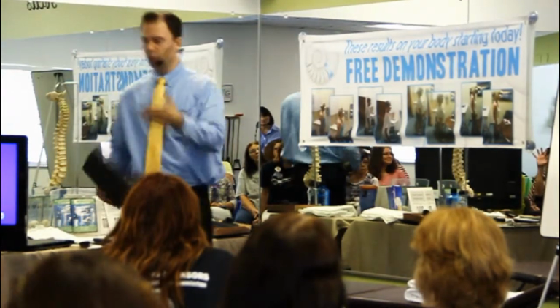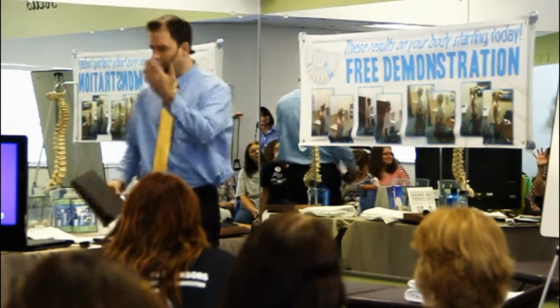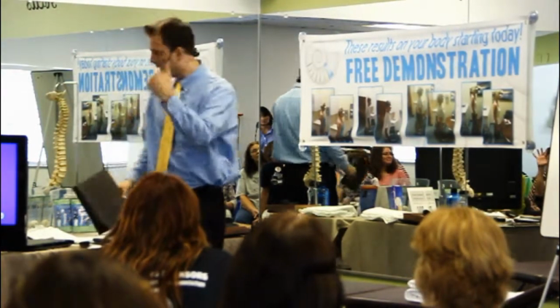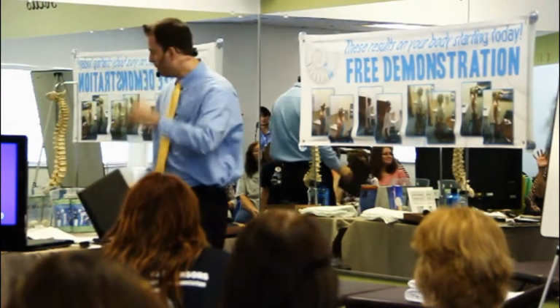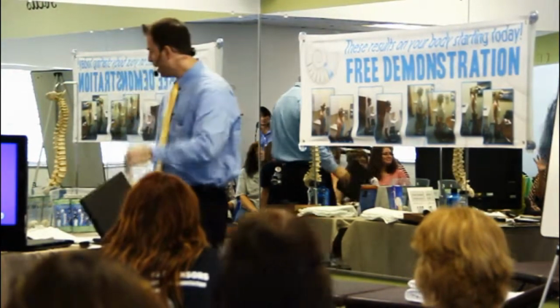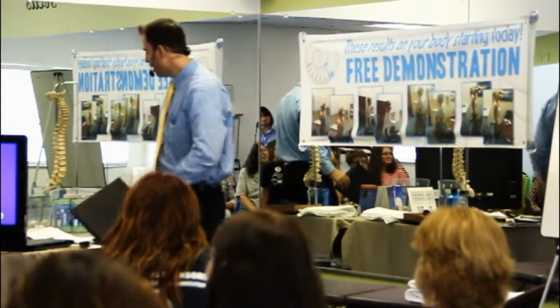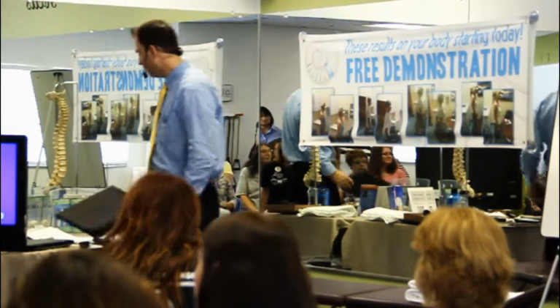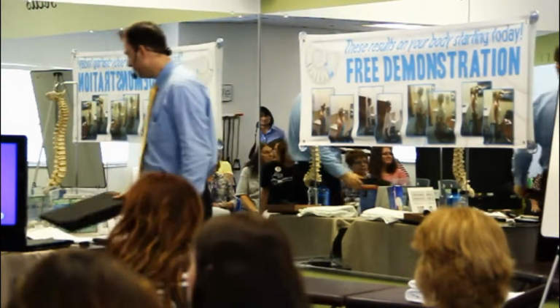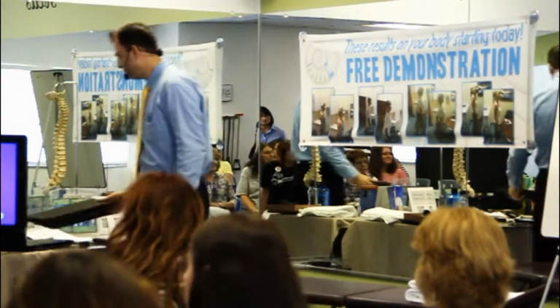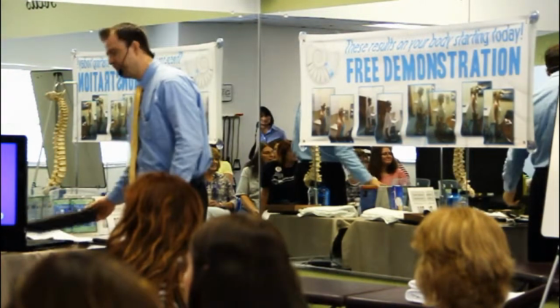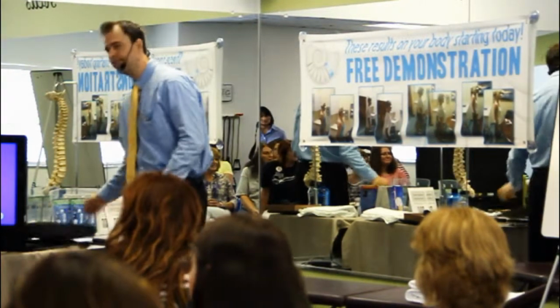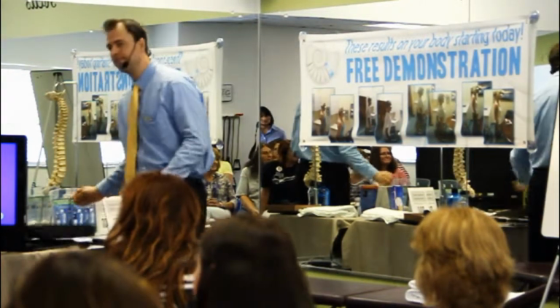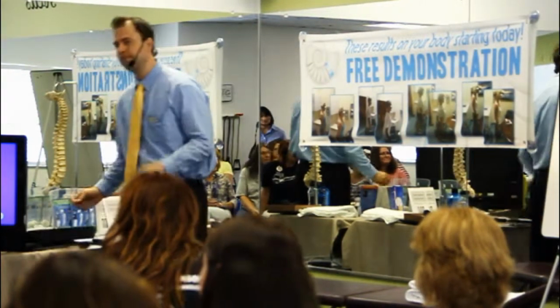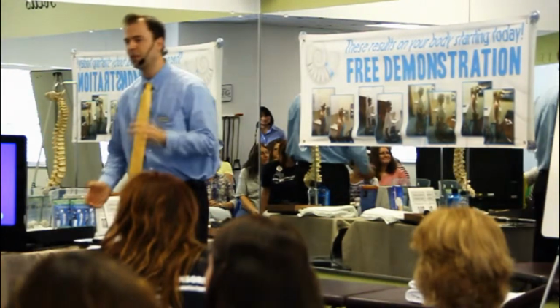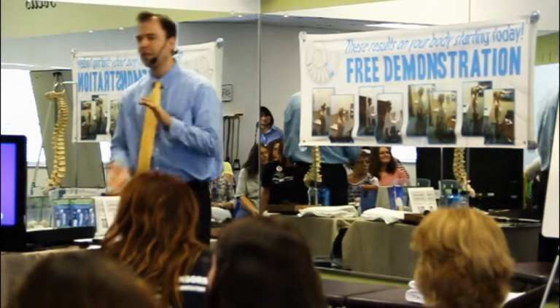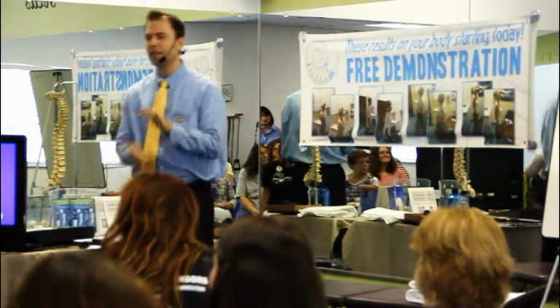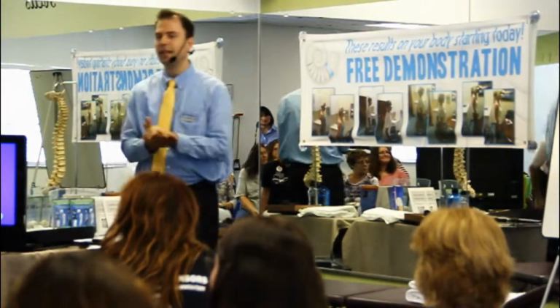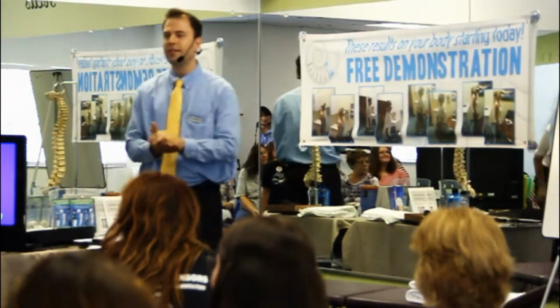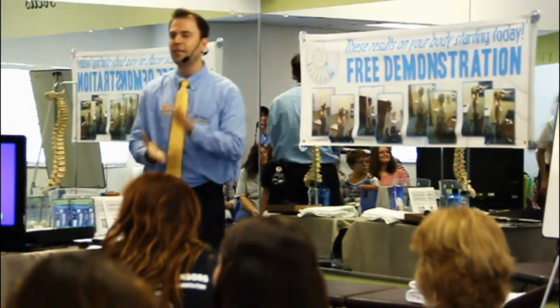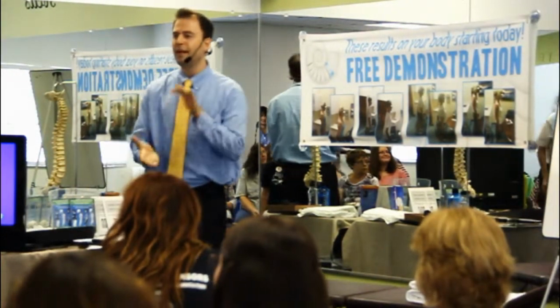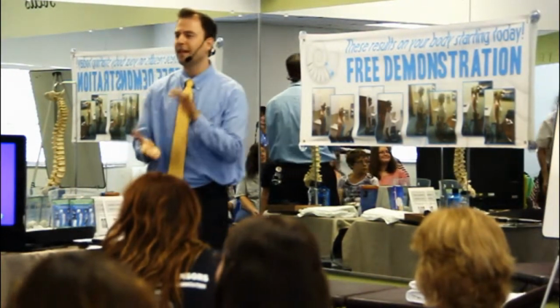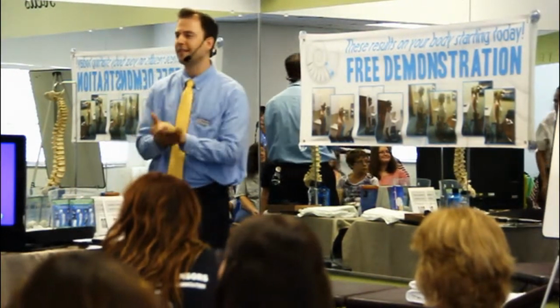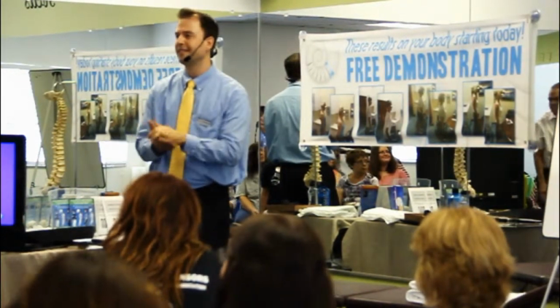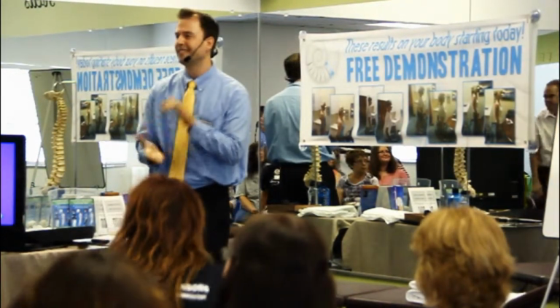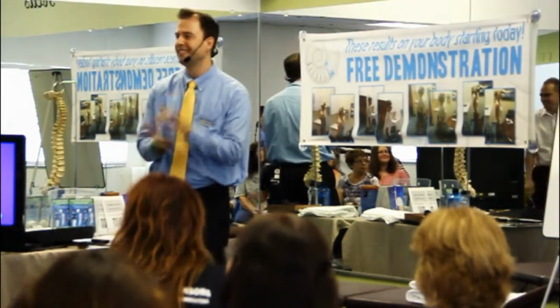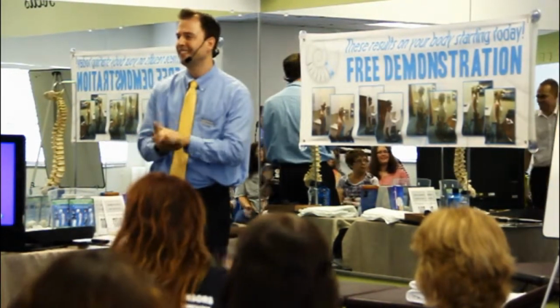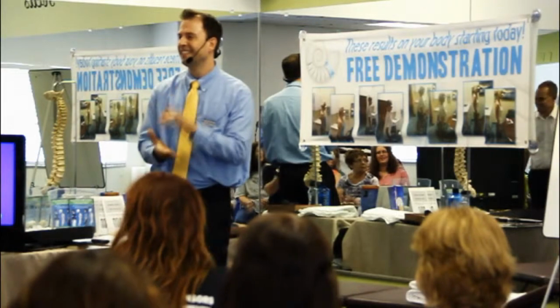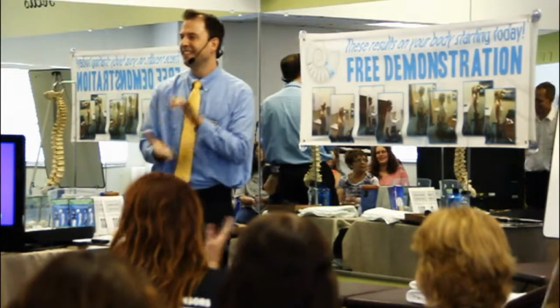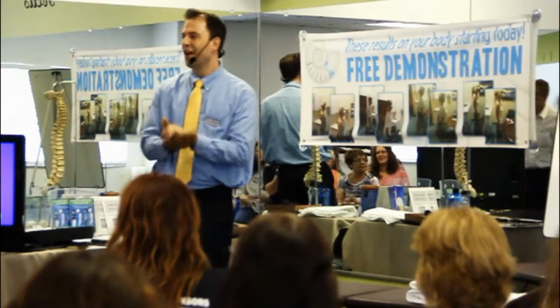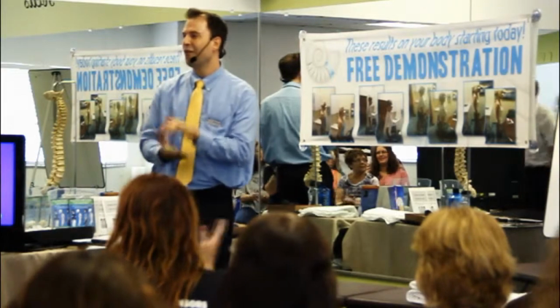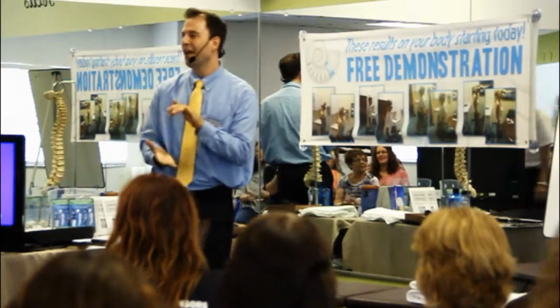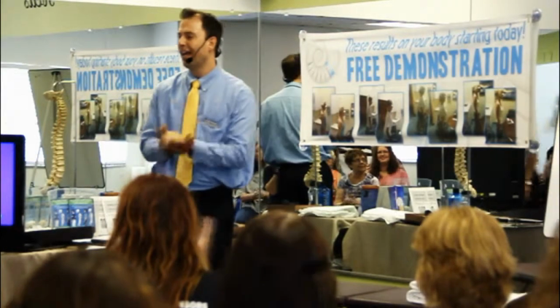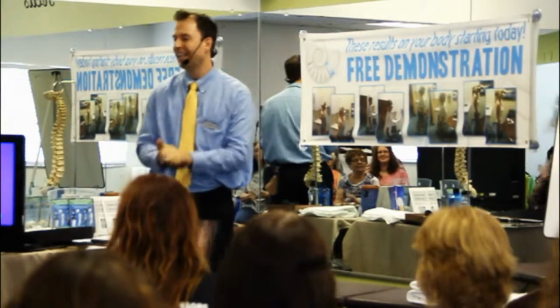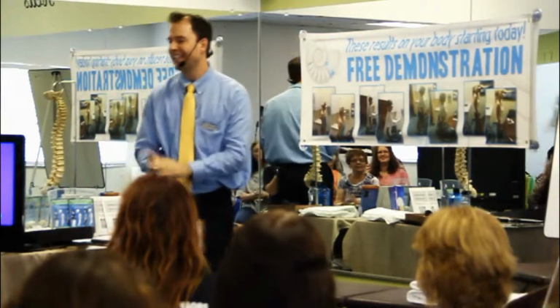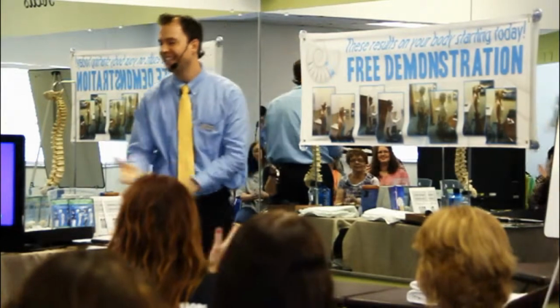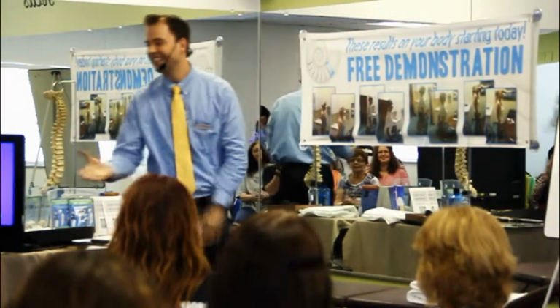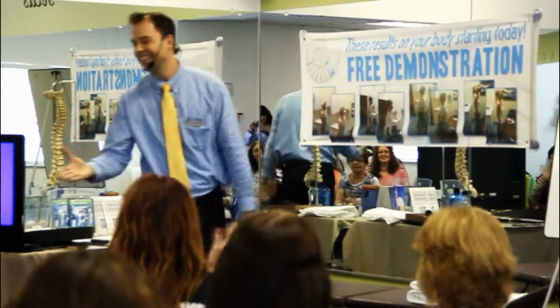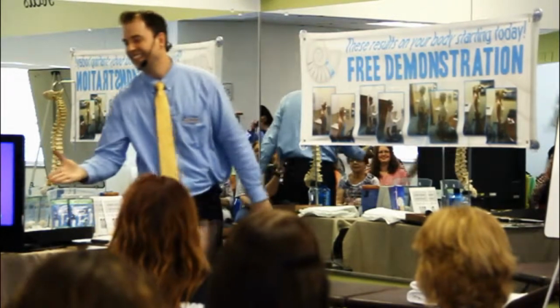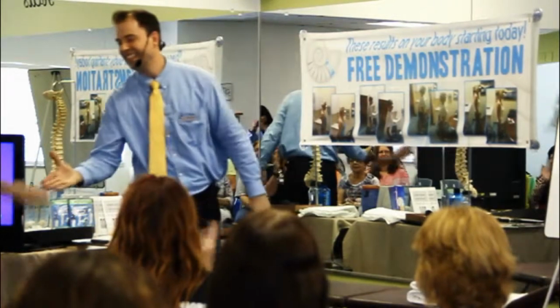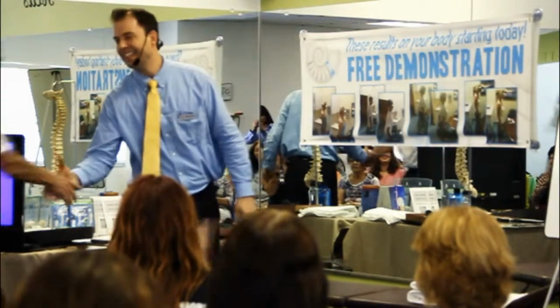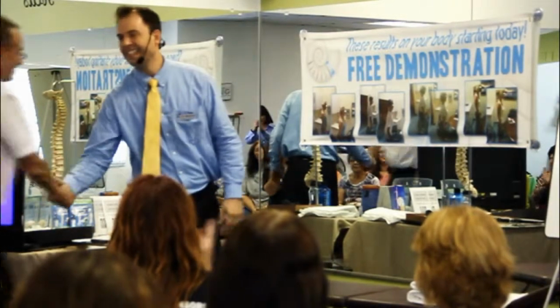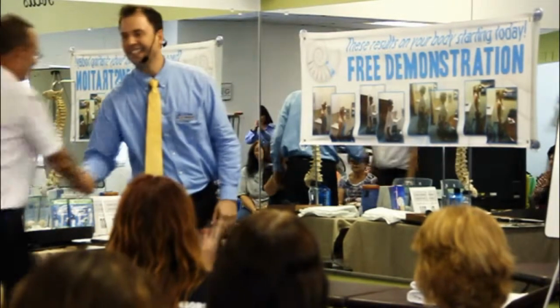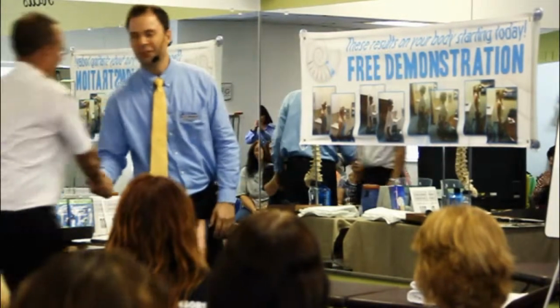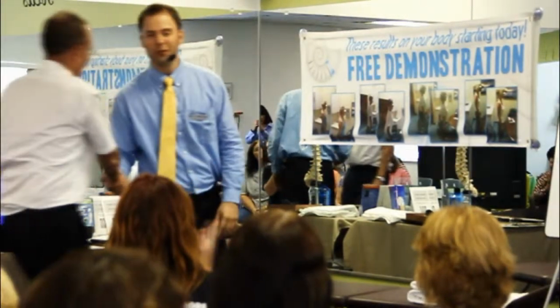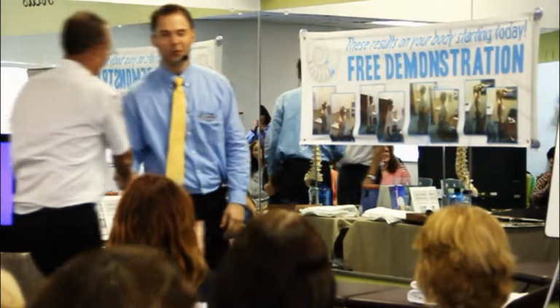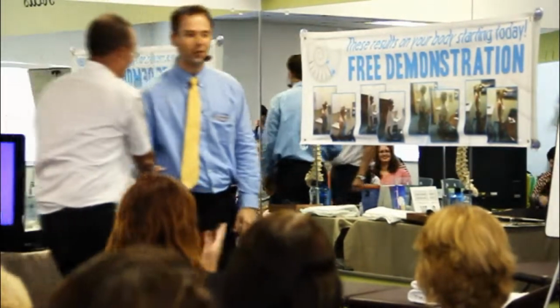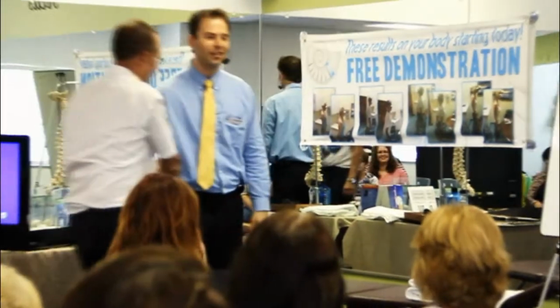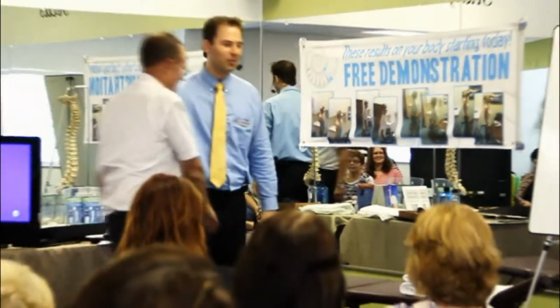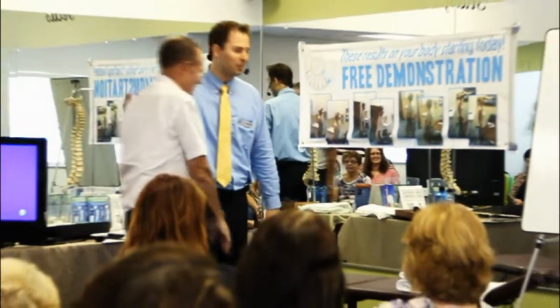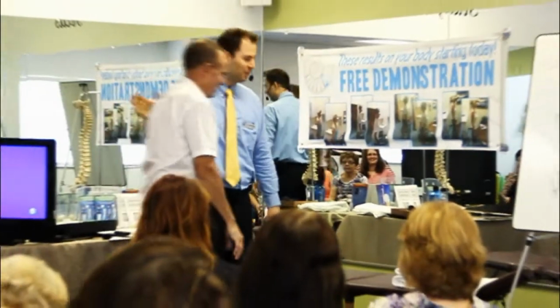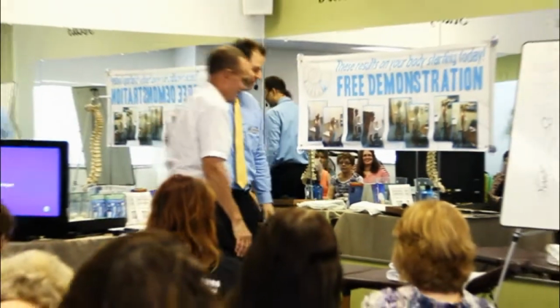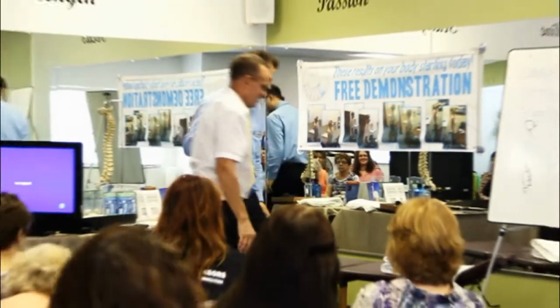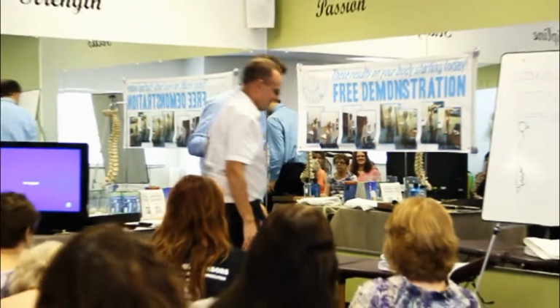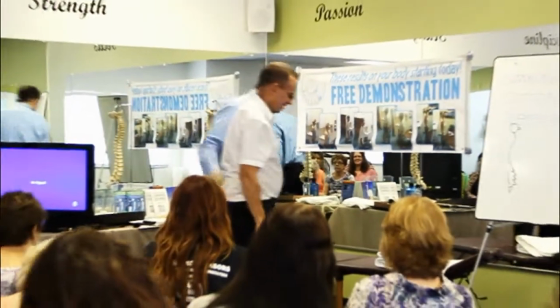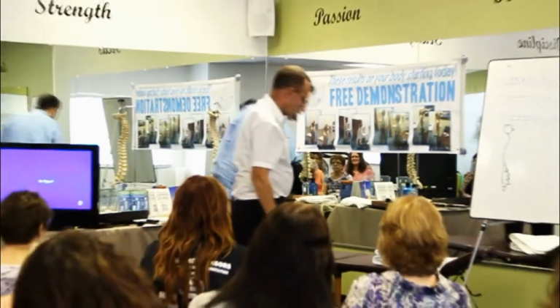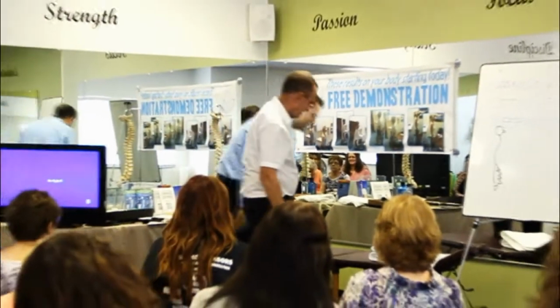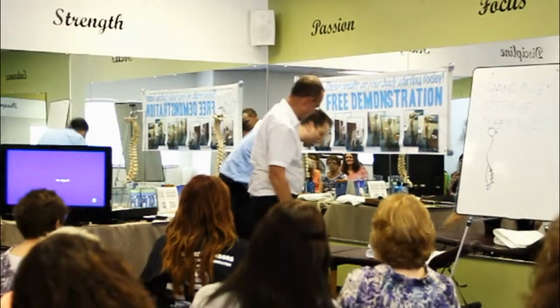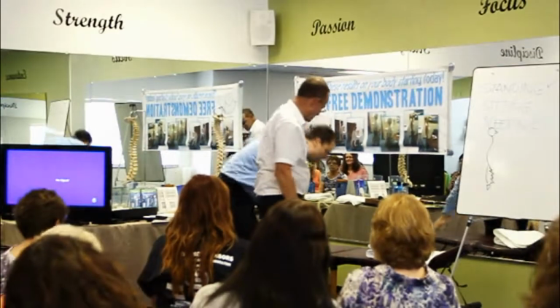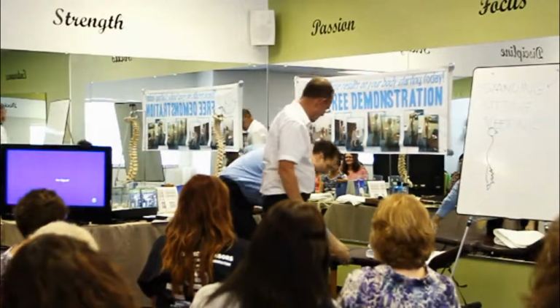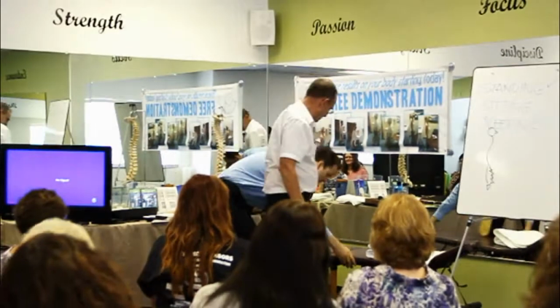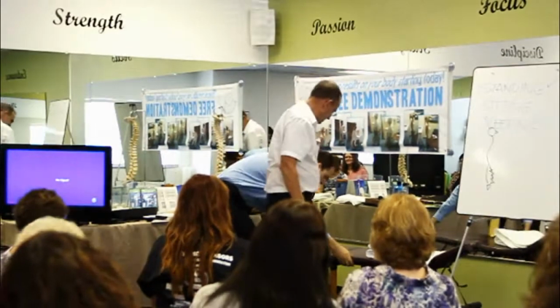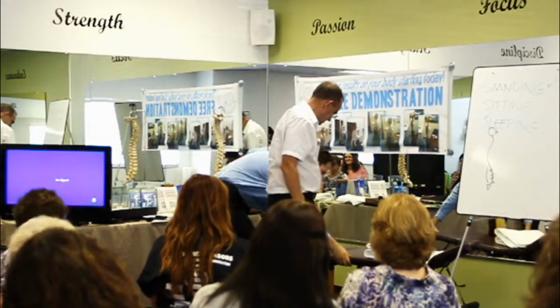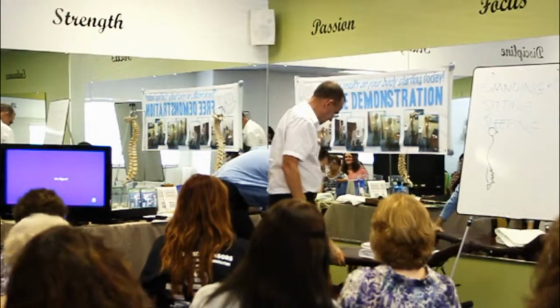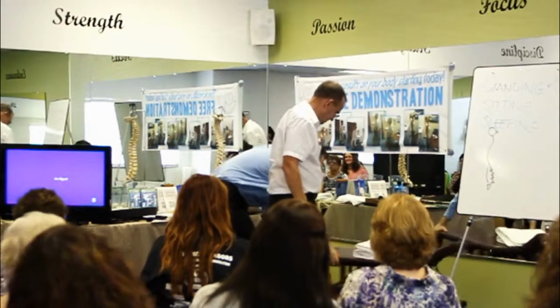Rick, come on up. Let's give him a hand. Rick is a long-time patient of mine.